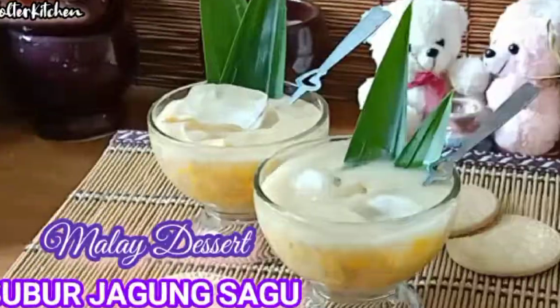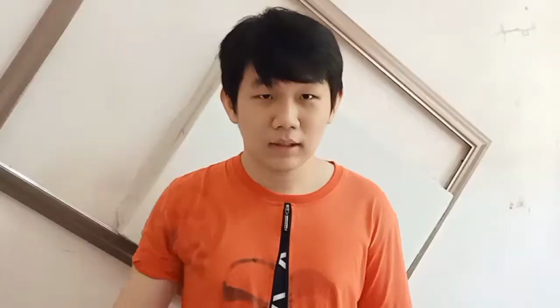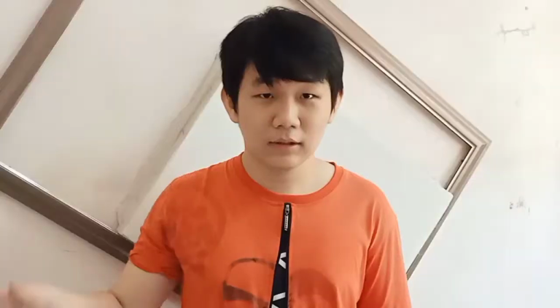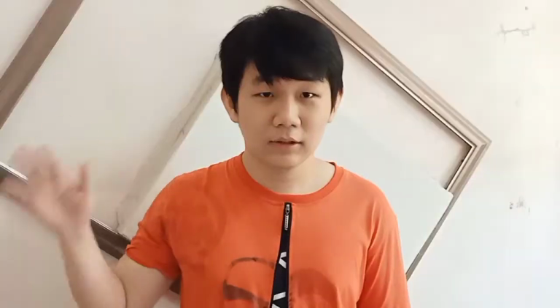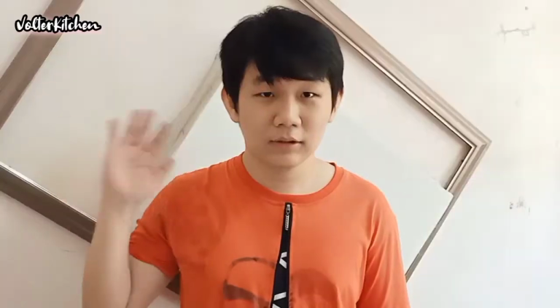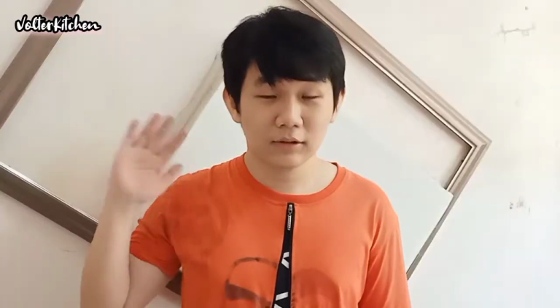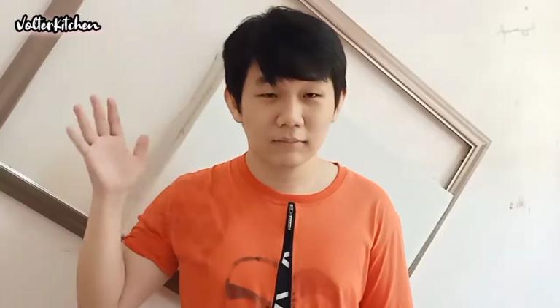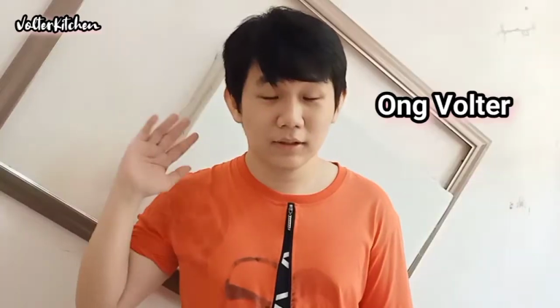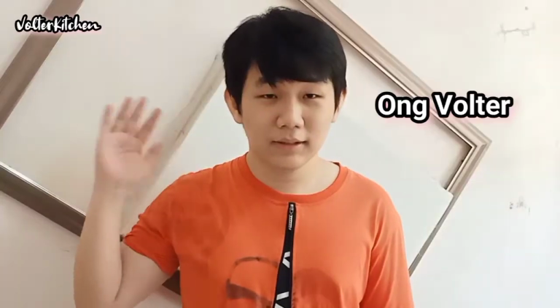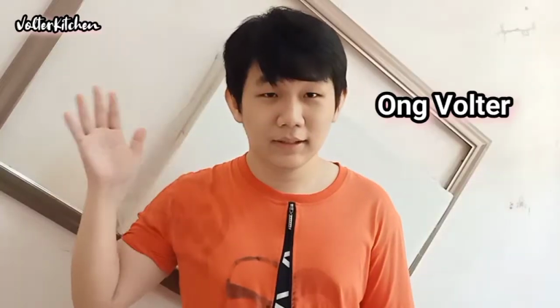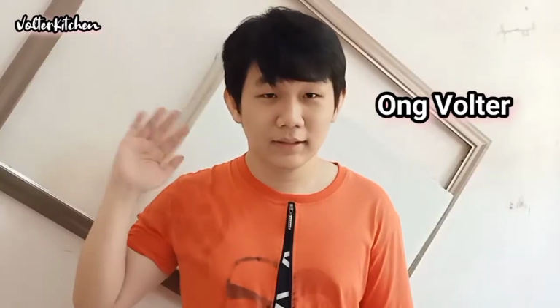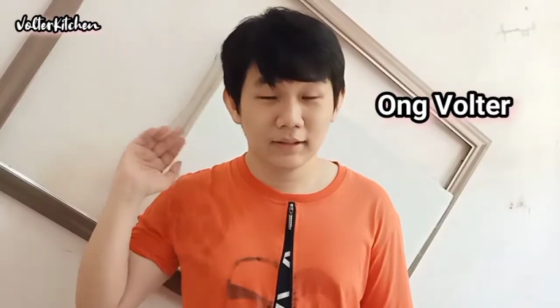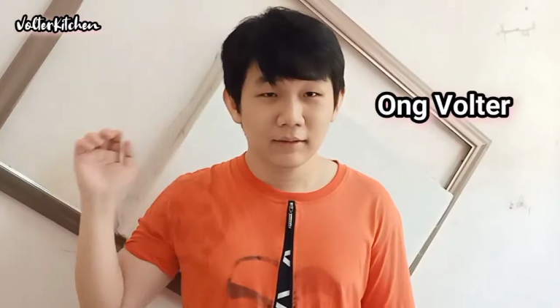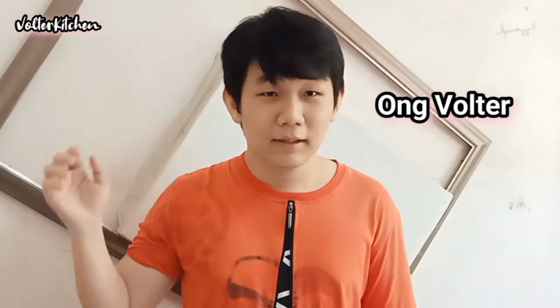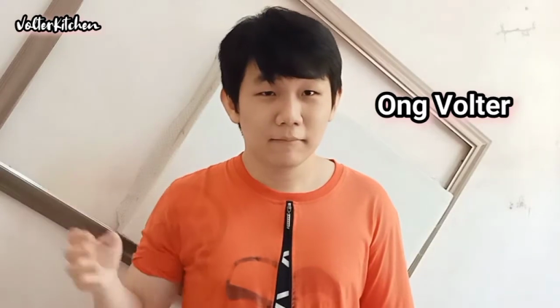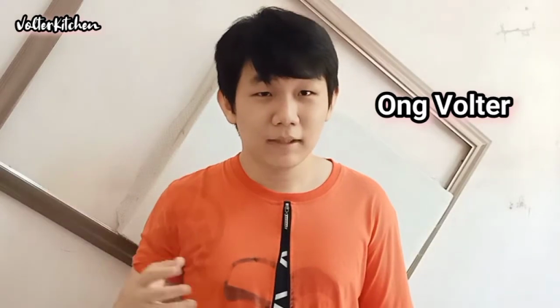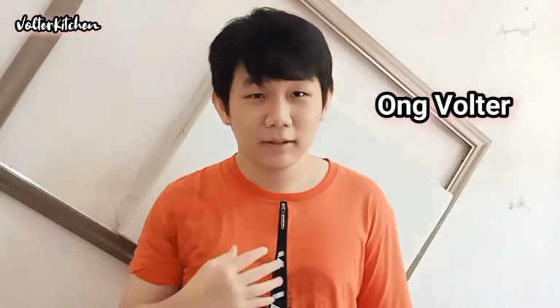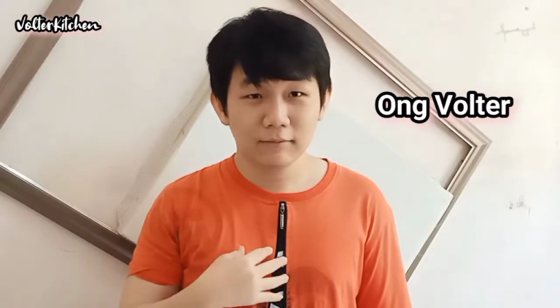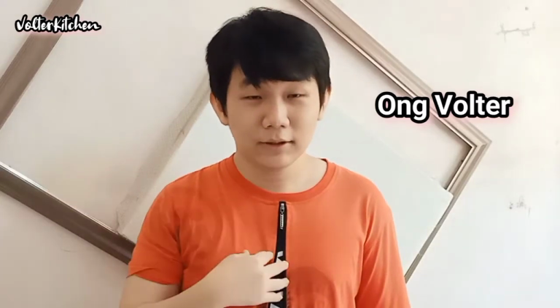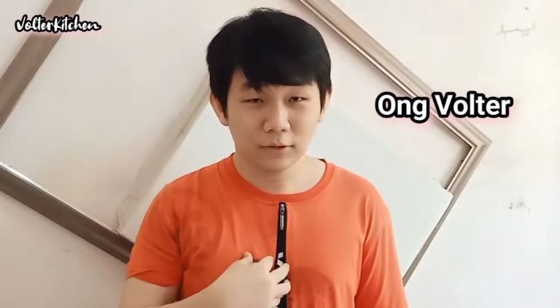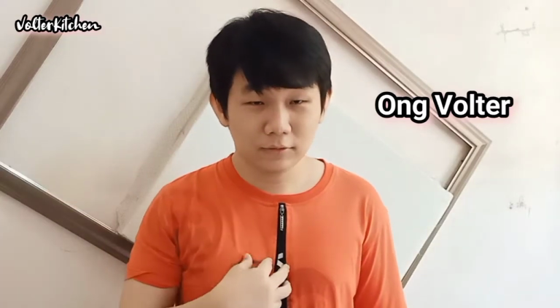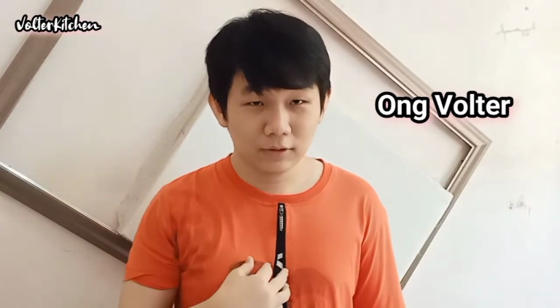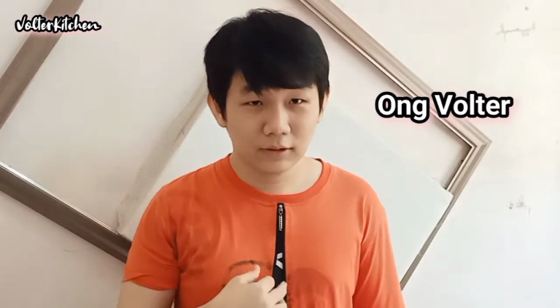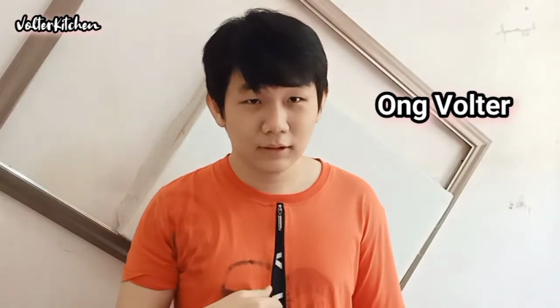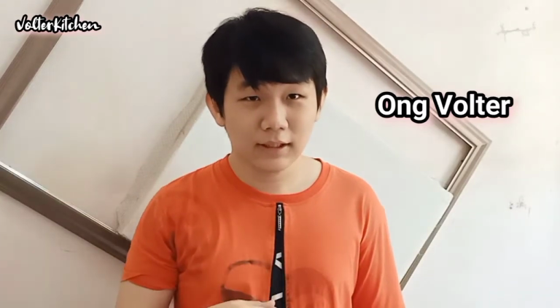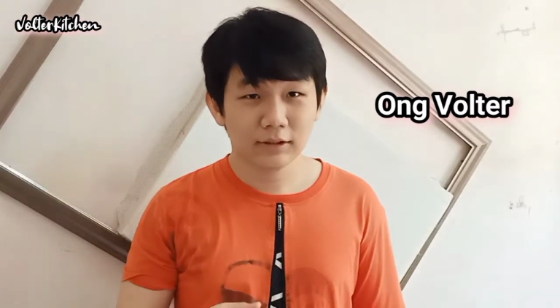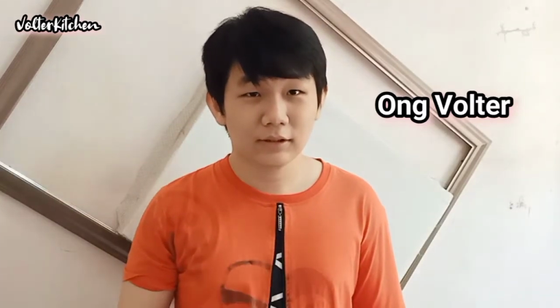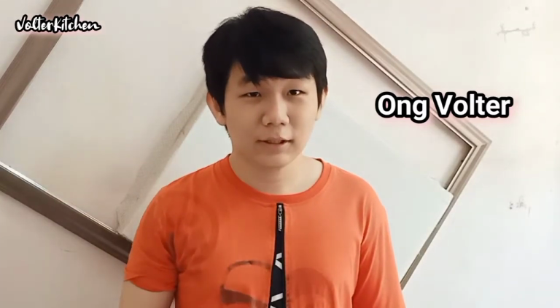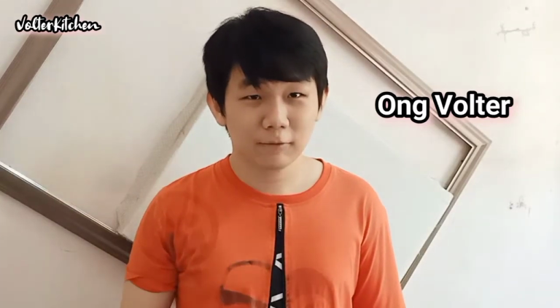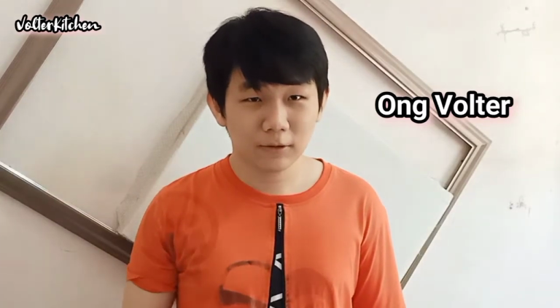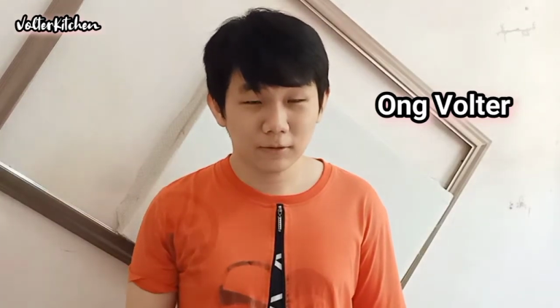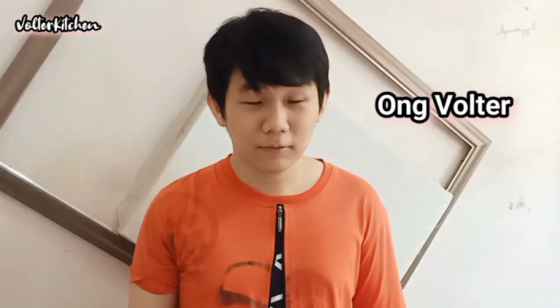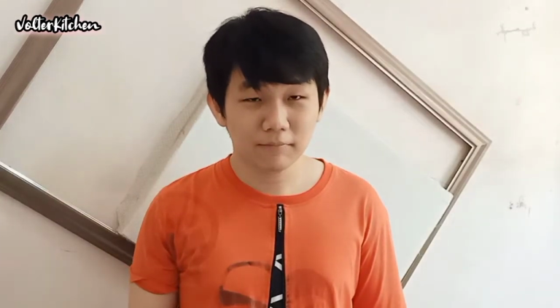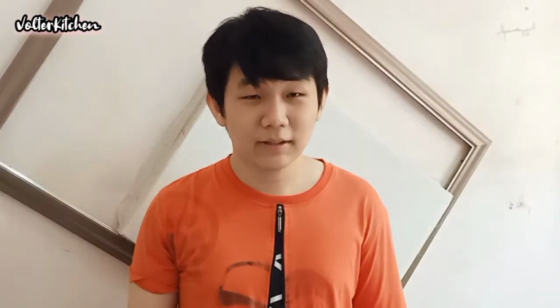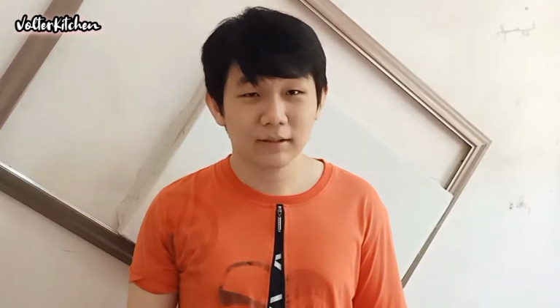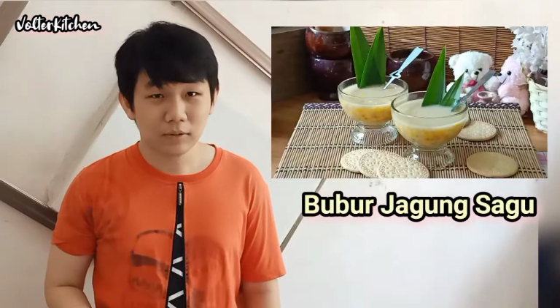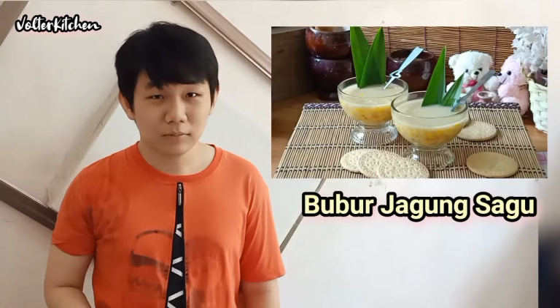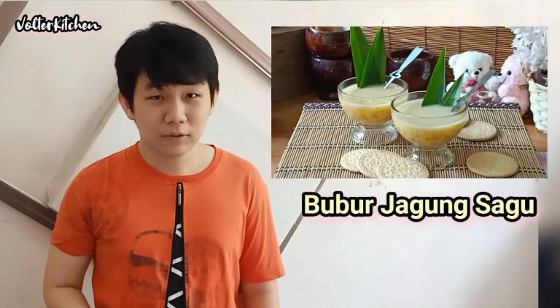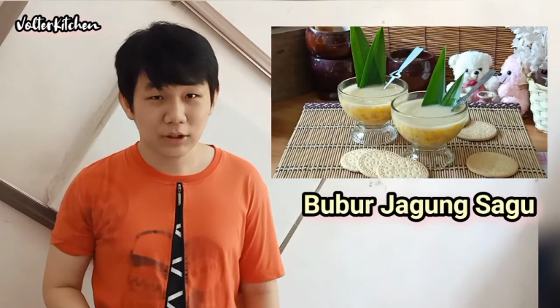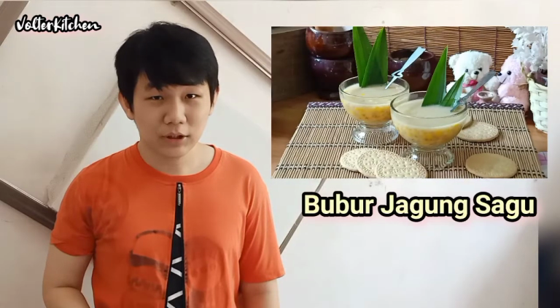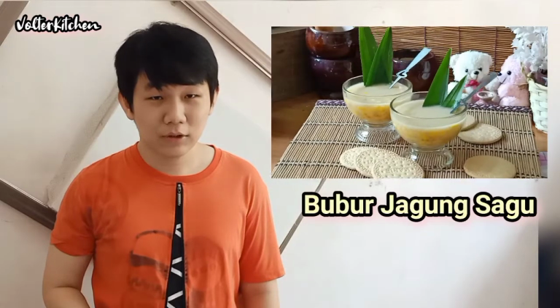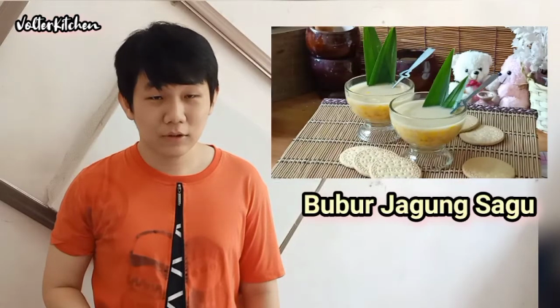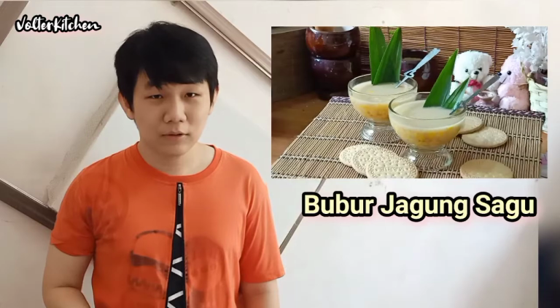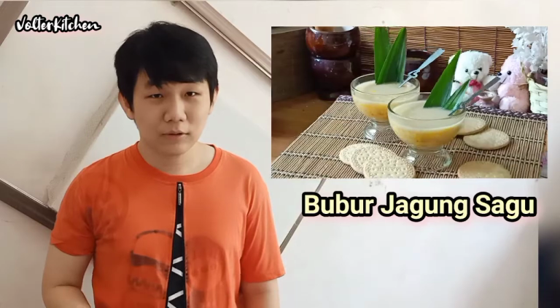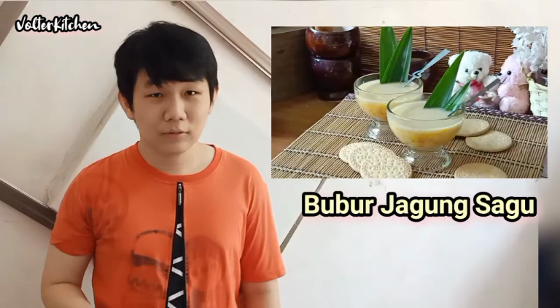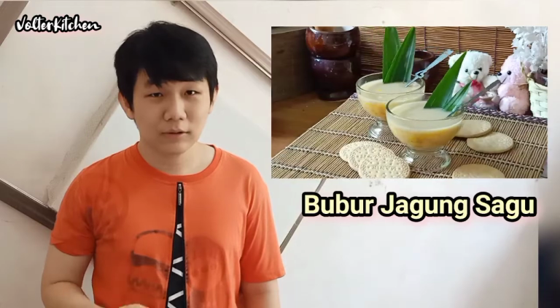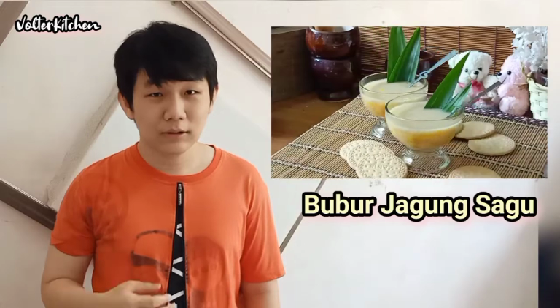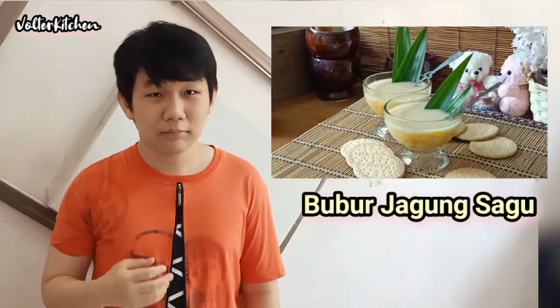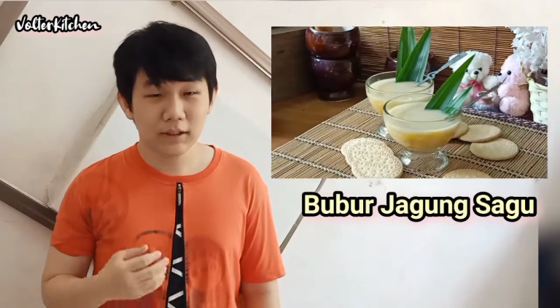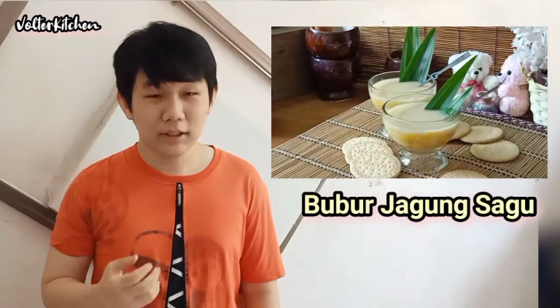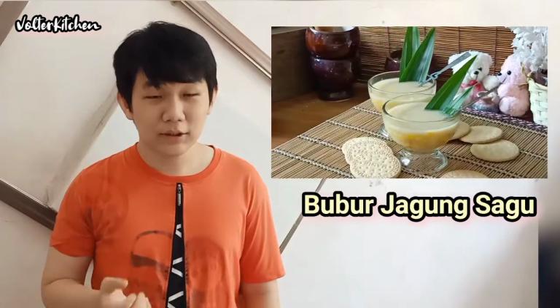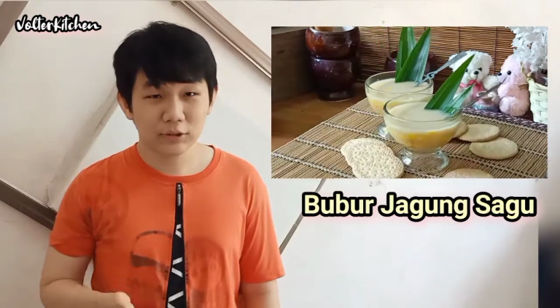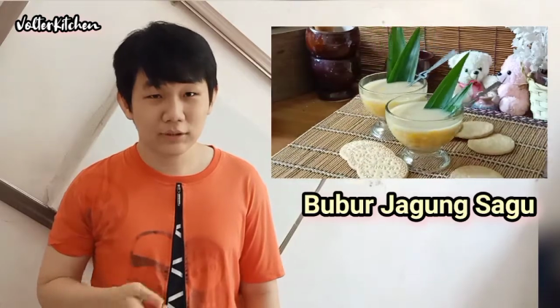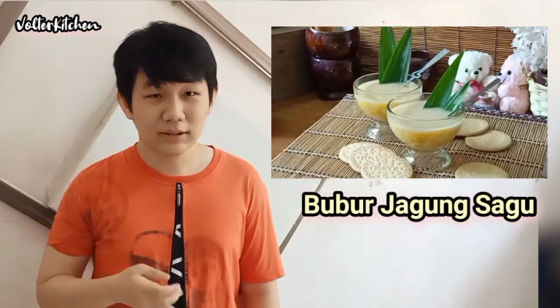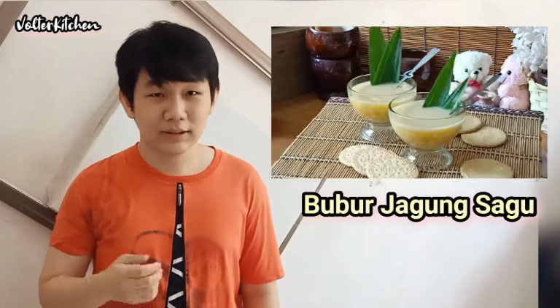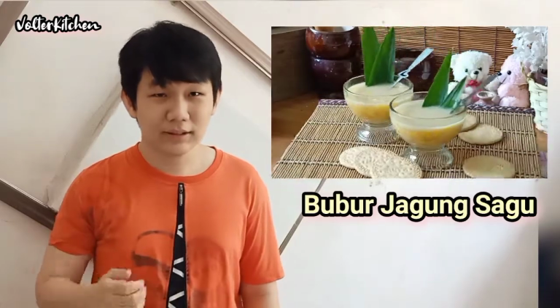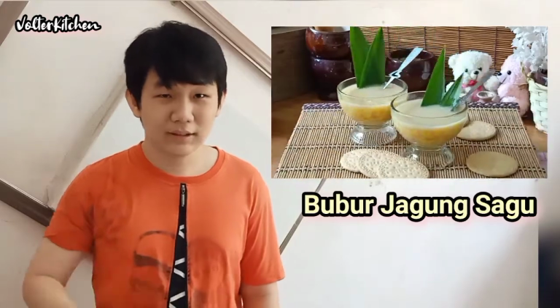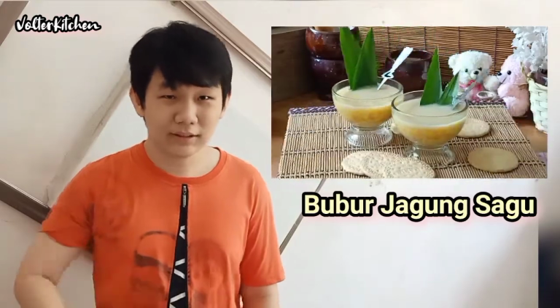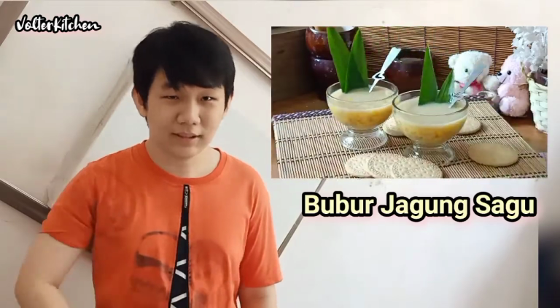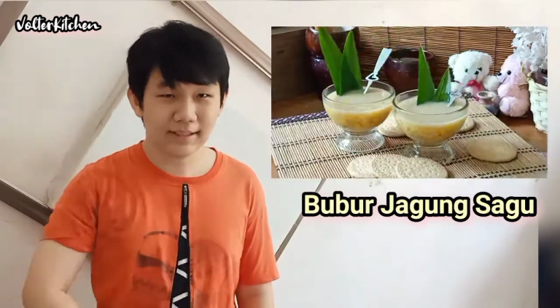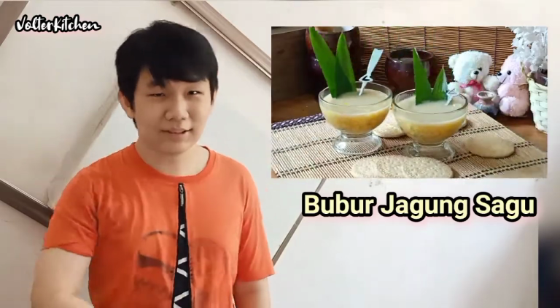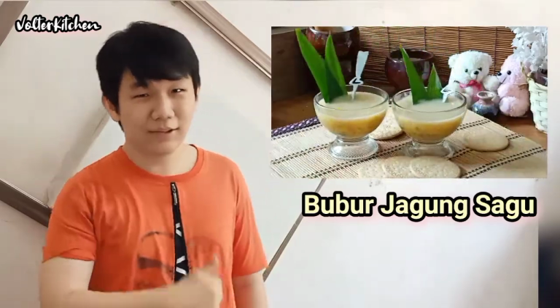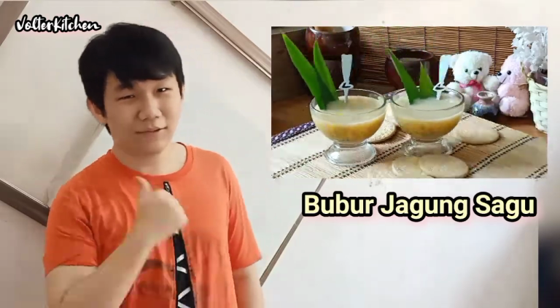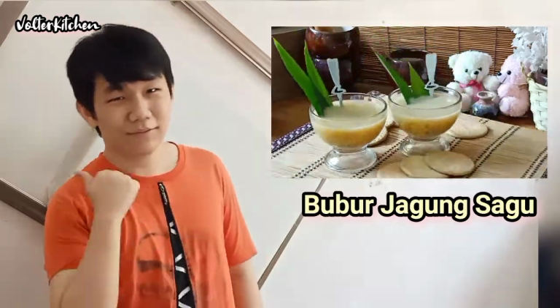Hello everyone, my name is Allwater and today we are going to make bobo jagung, which is a Malay sweet dessert. So let's go.